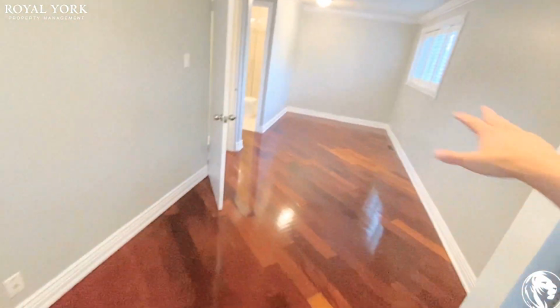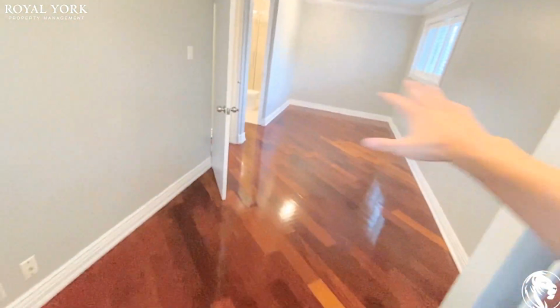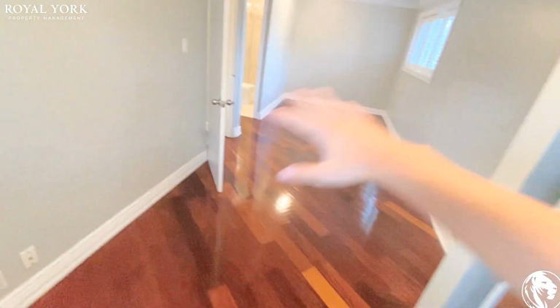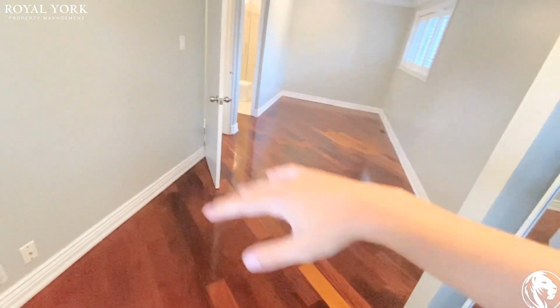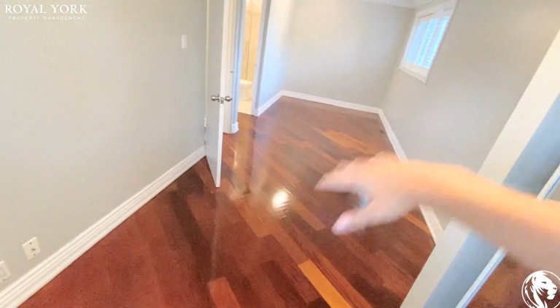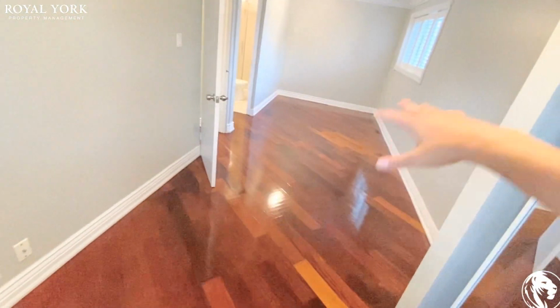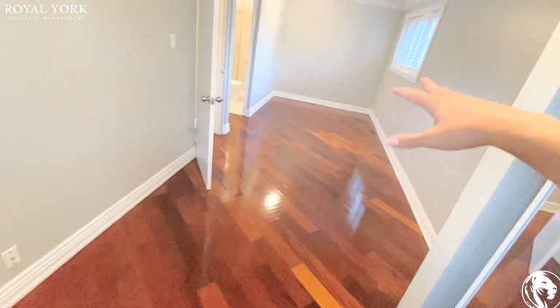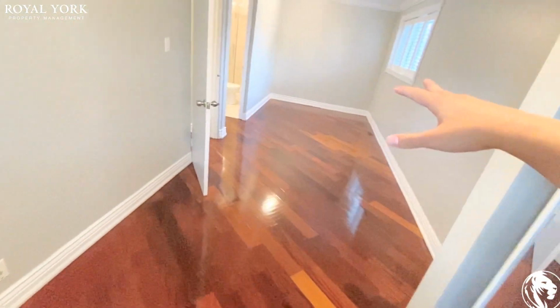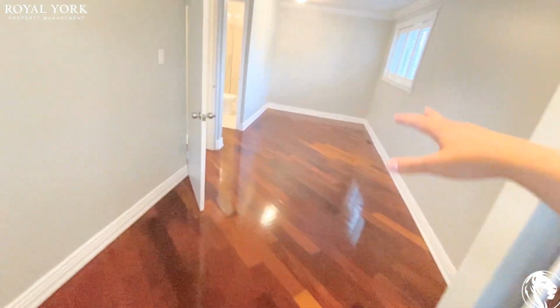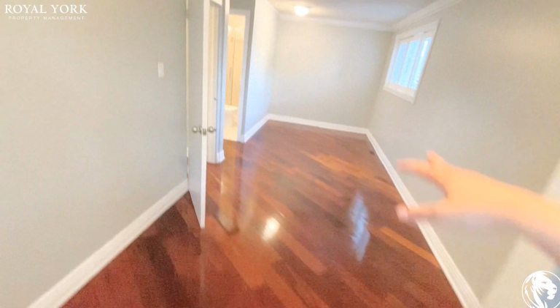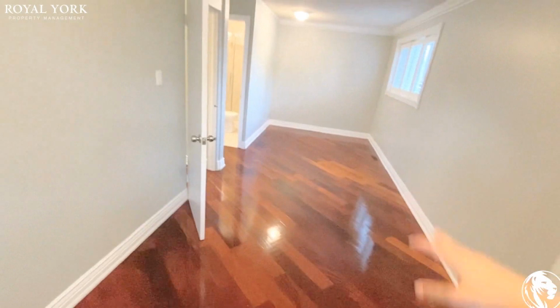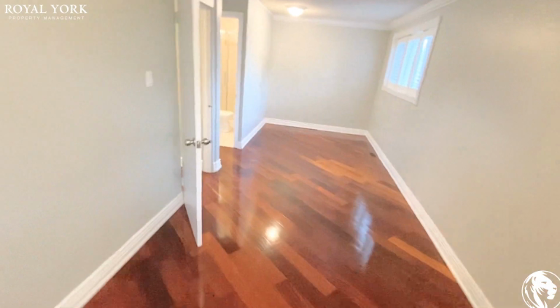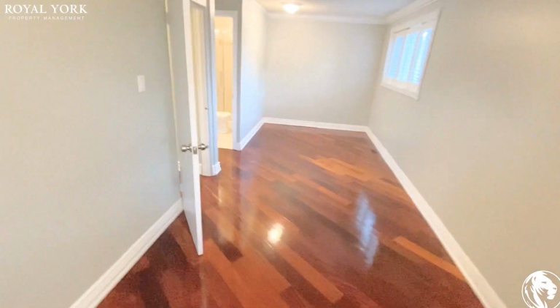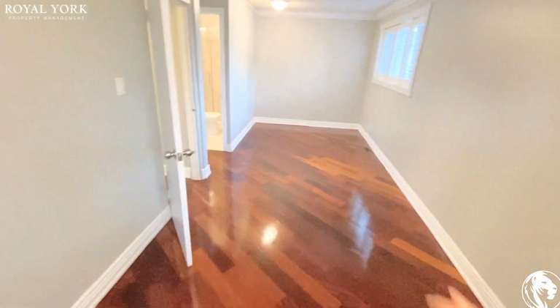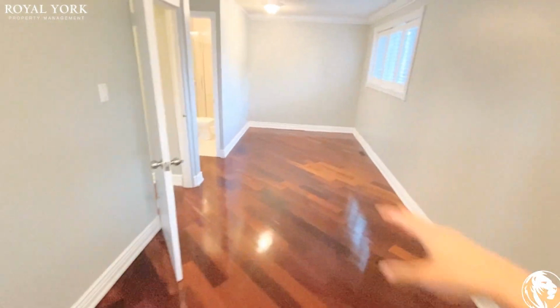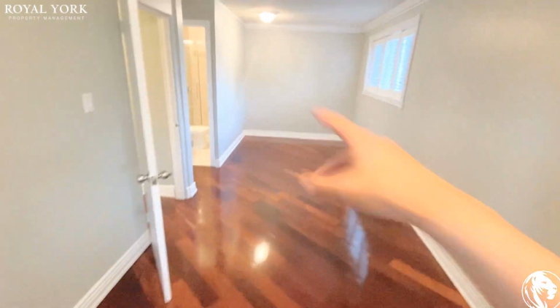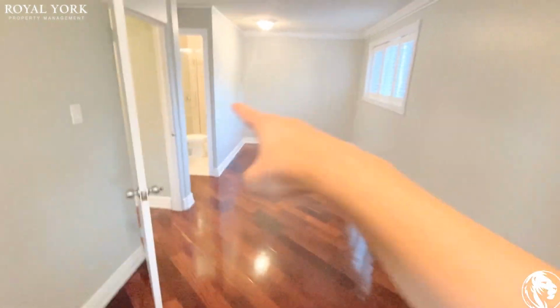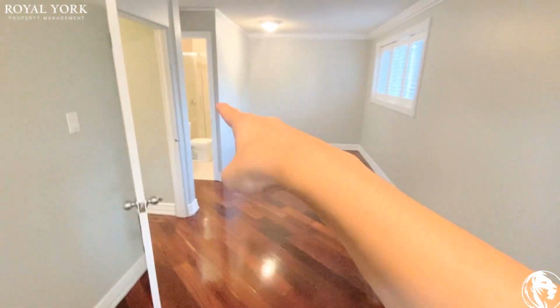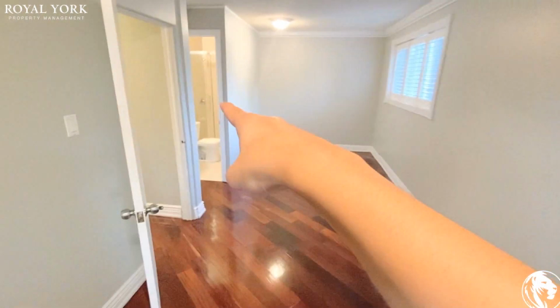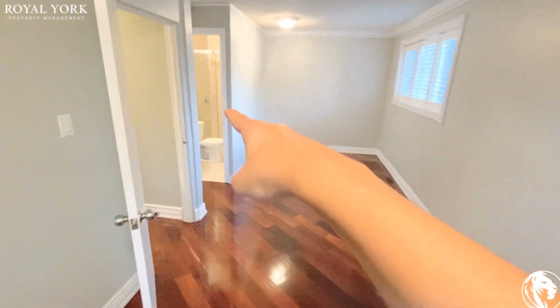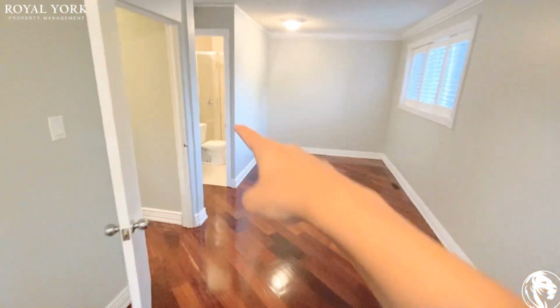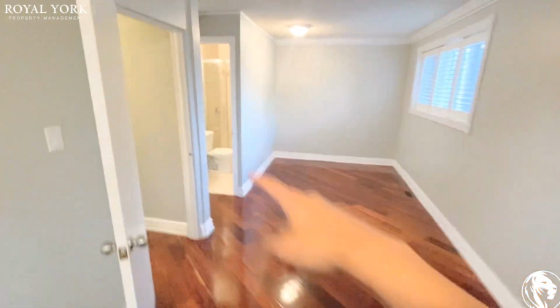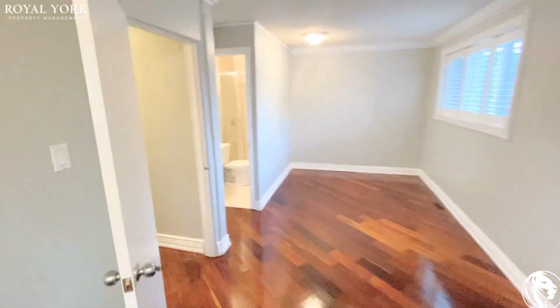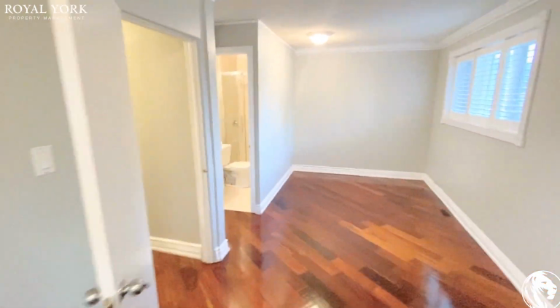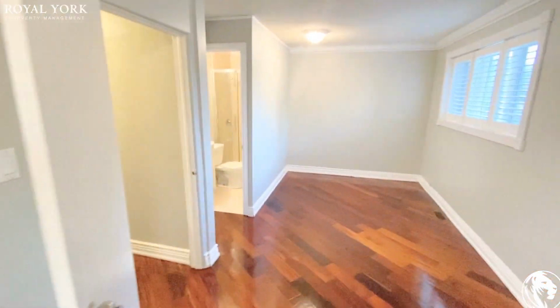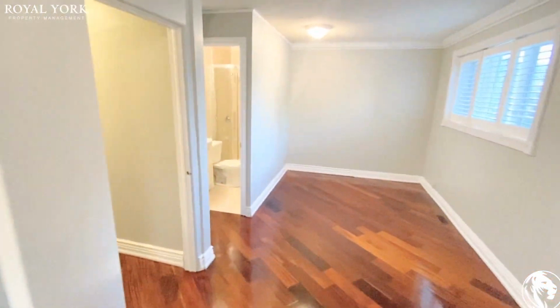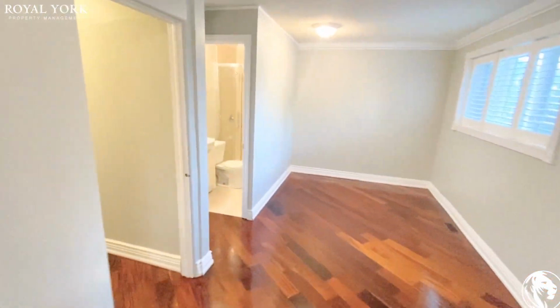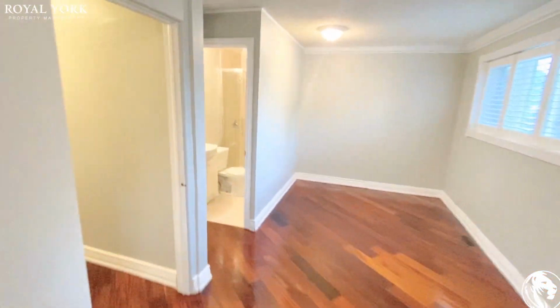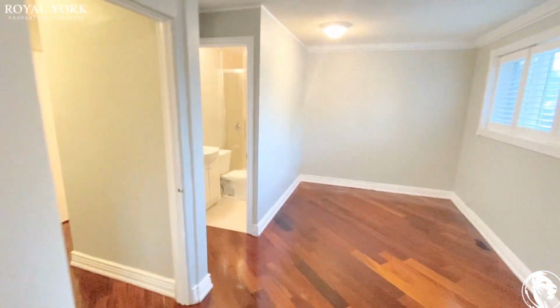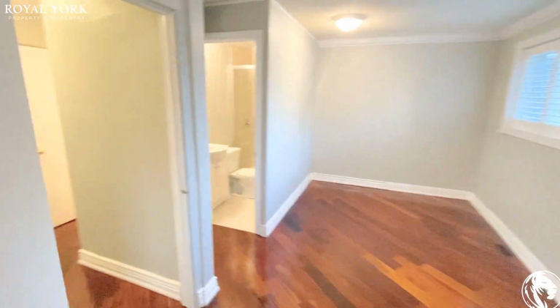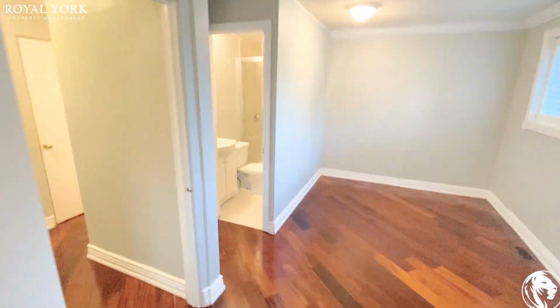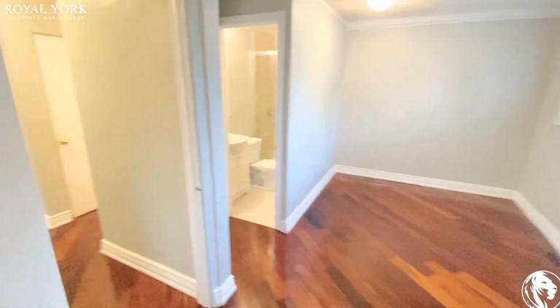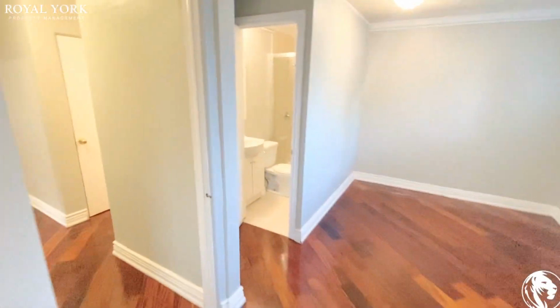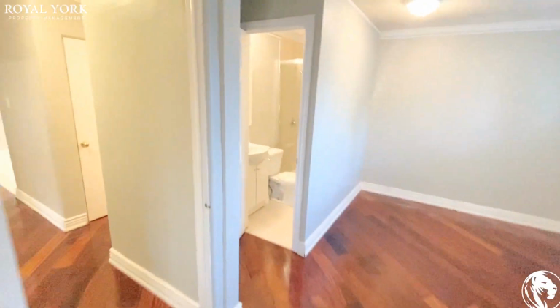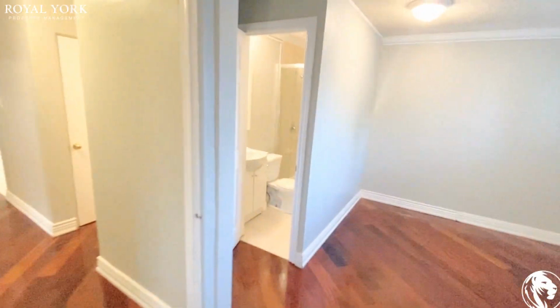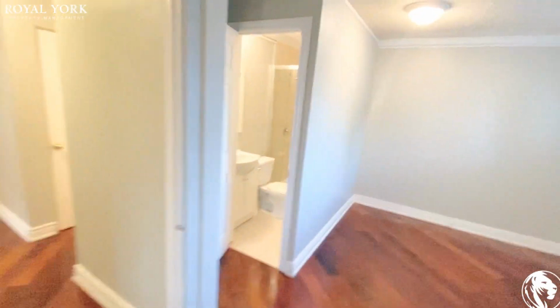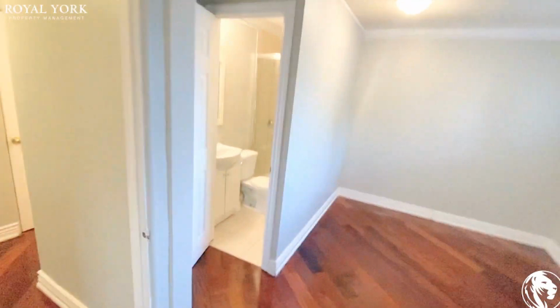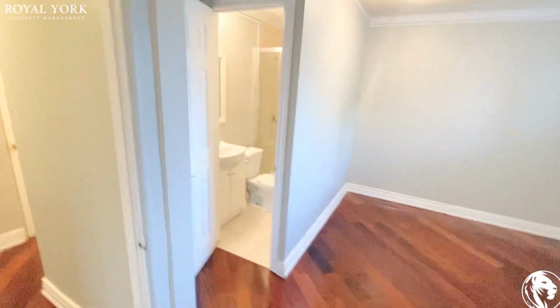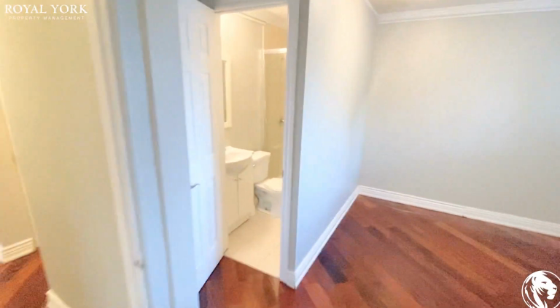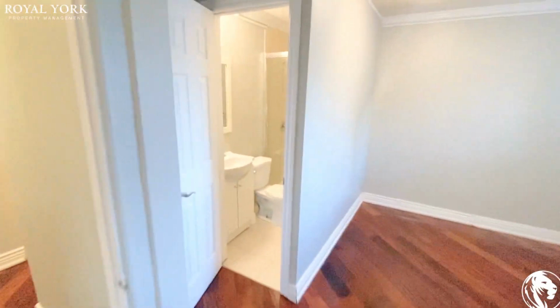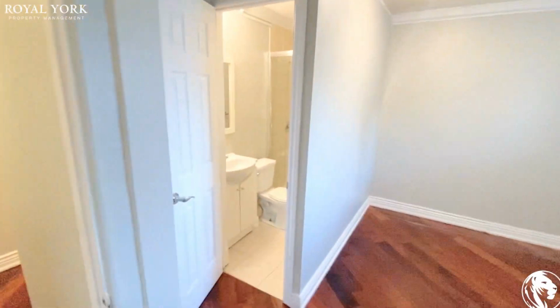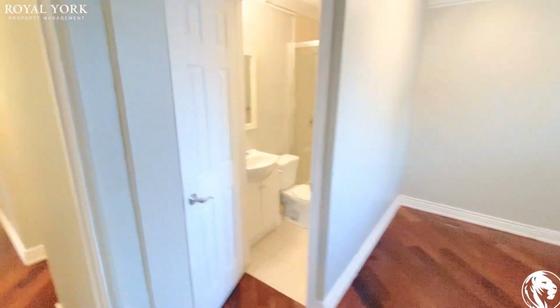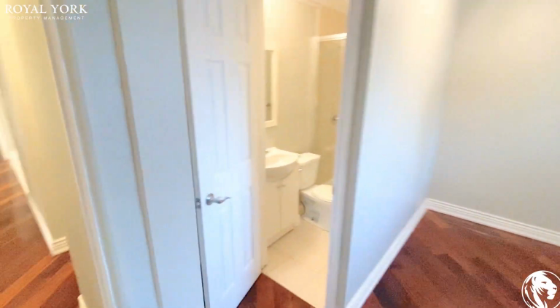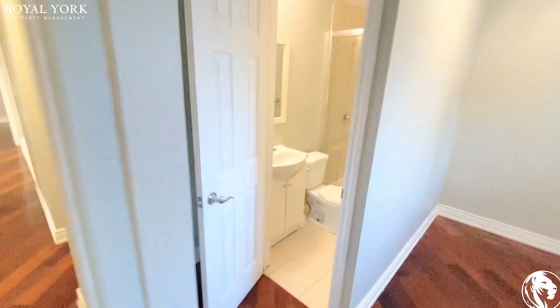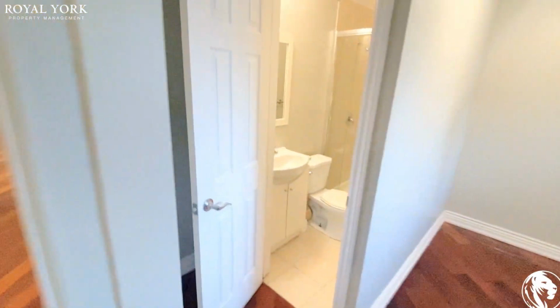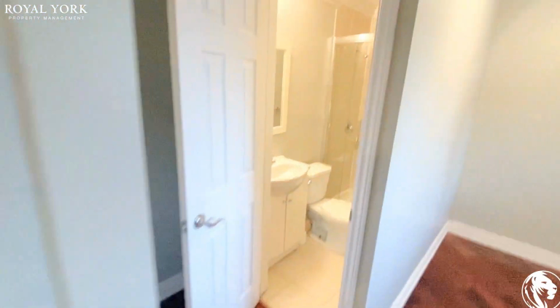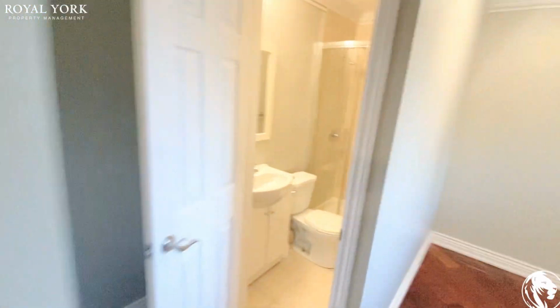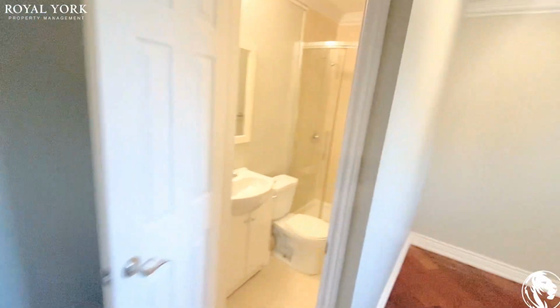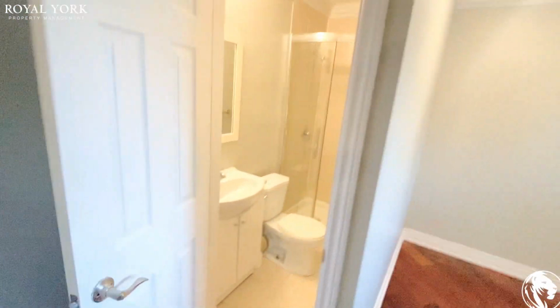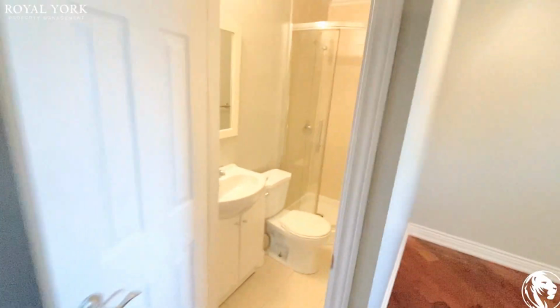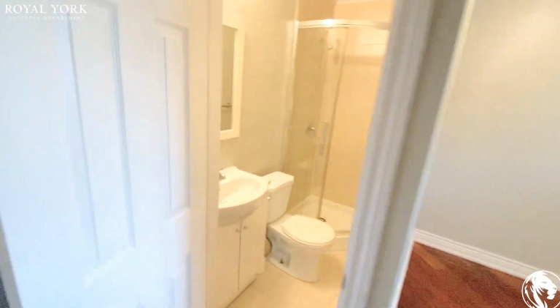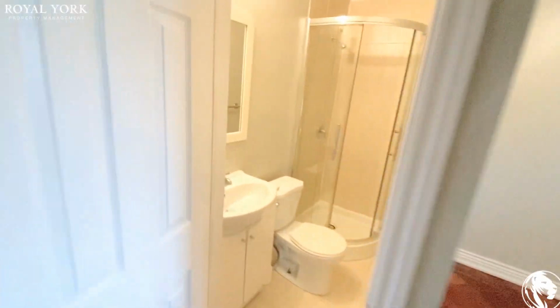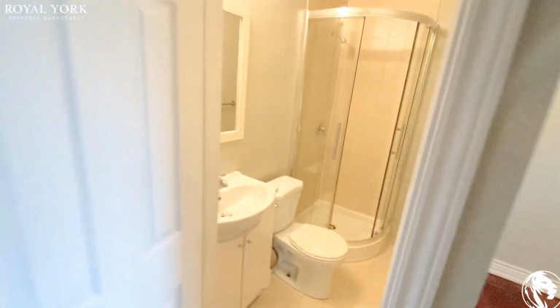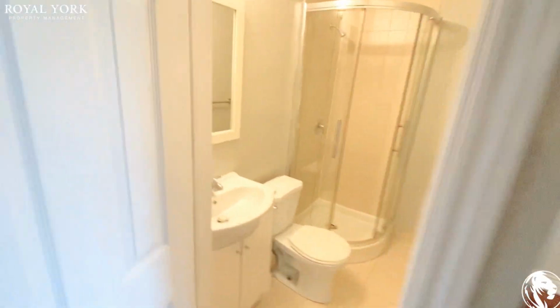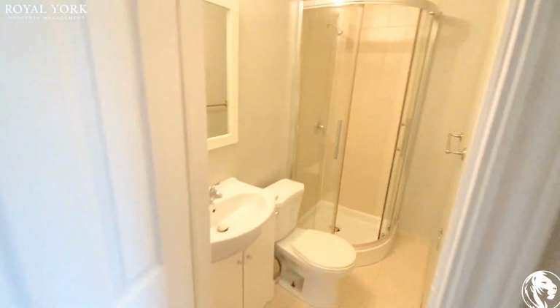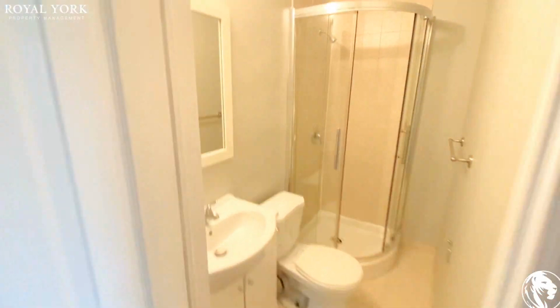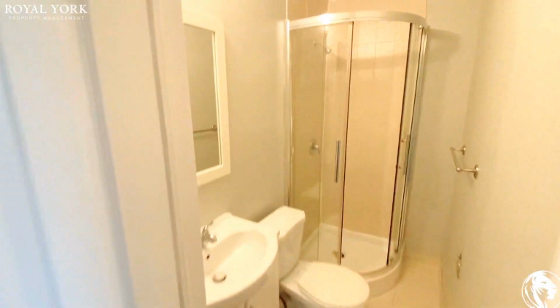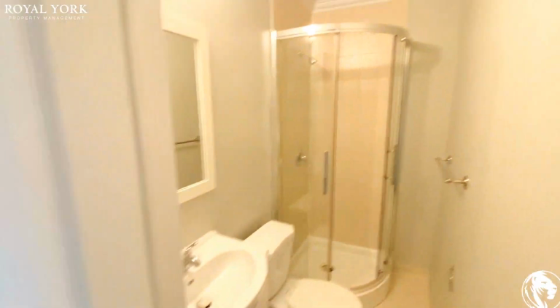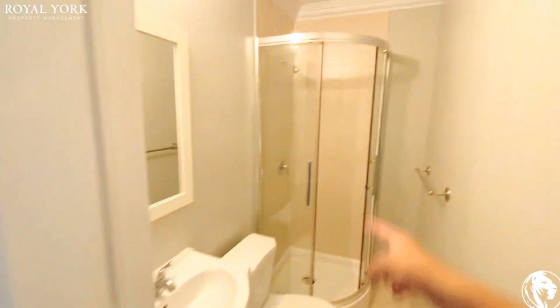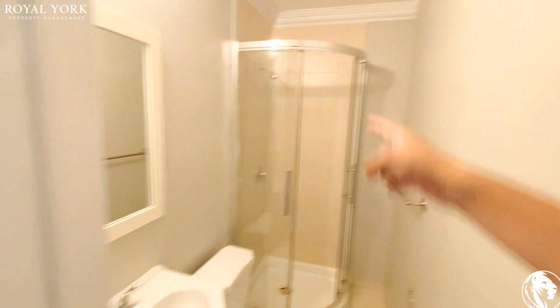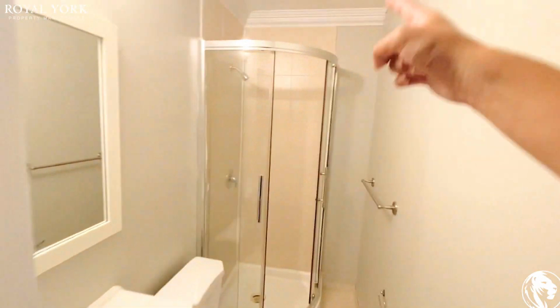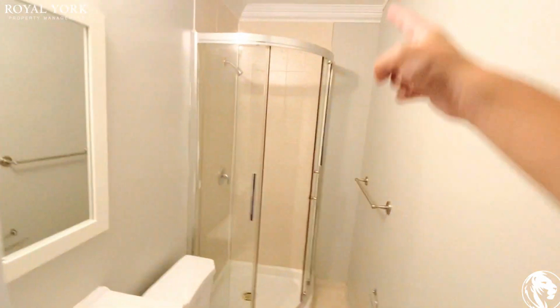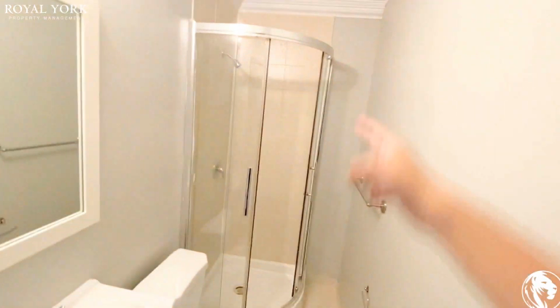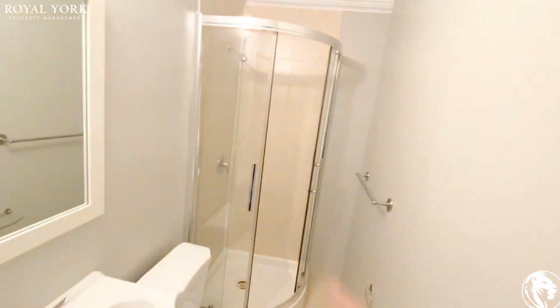That's the whole bedroom, and here is the master bathroom — a three-piece bathroom with a stand-up shower.